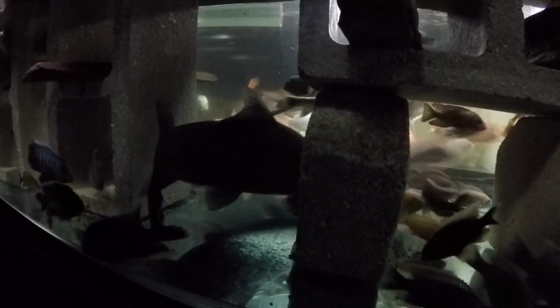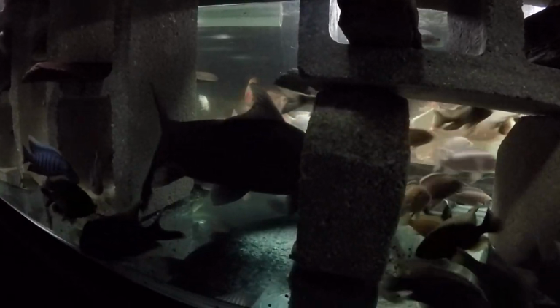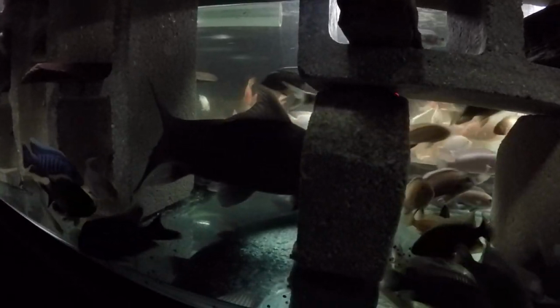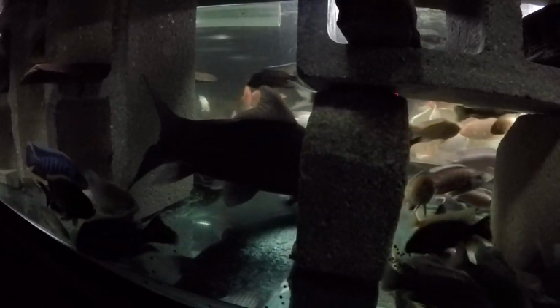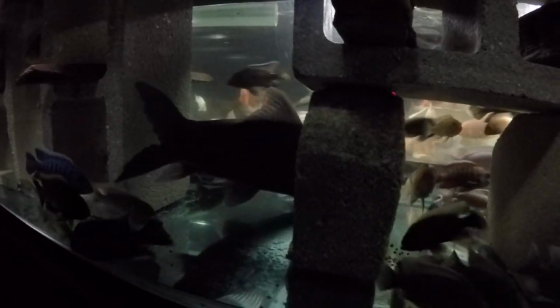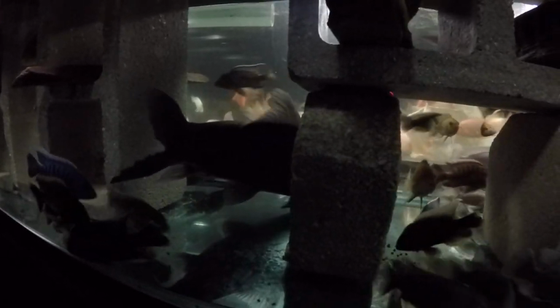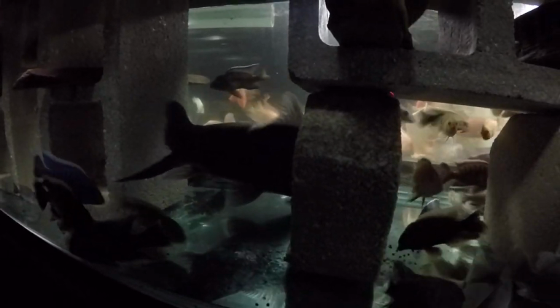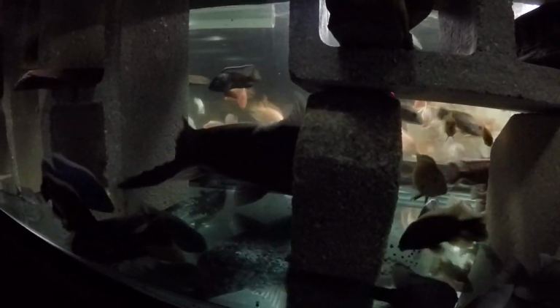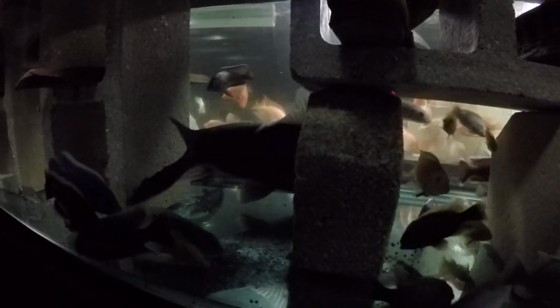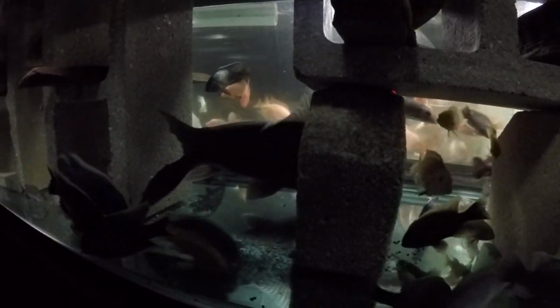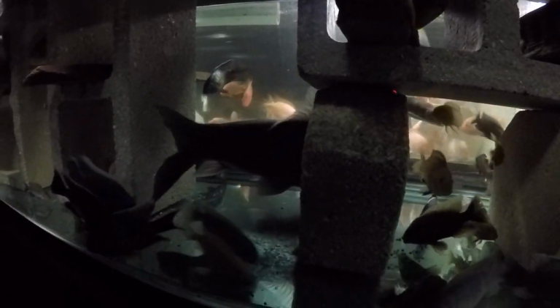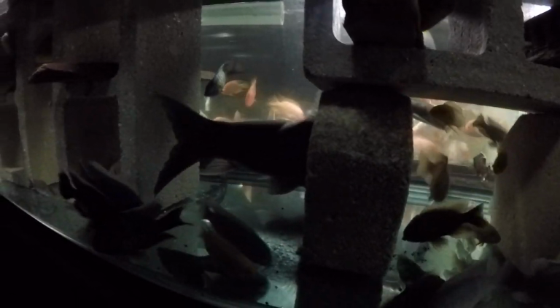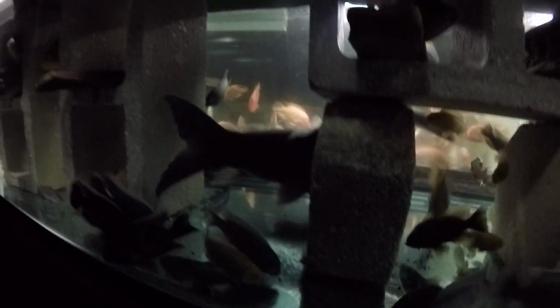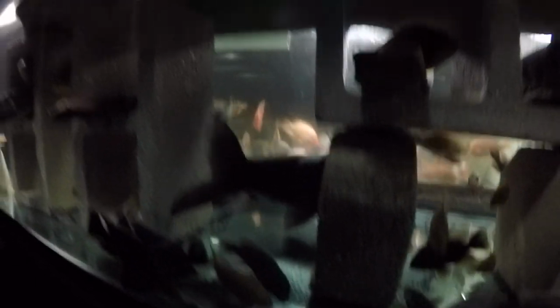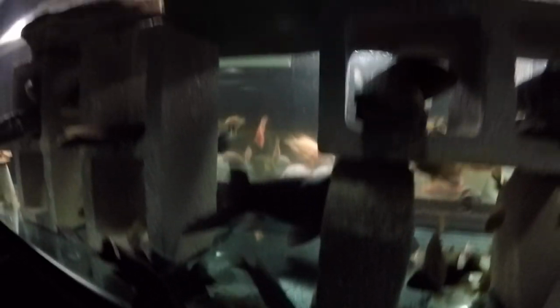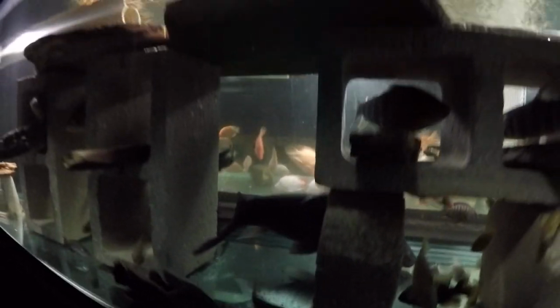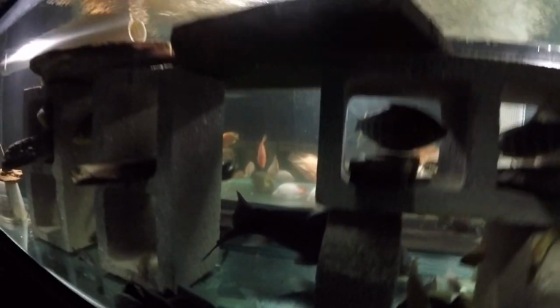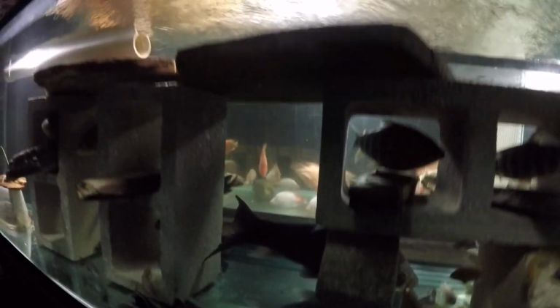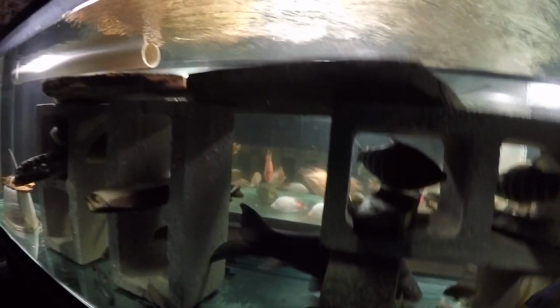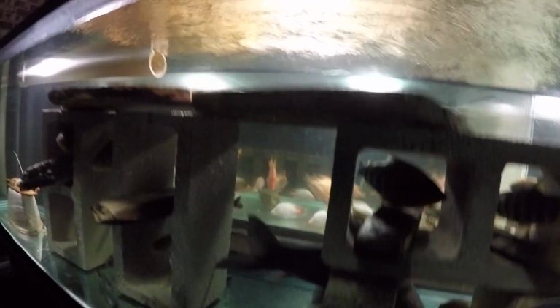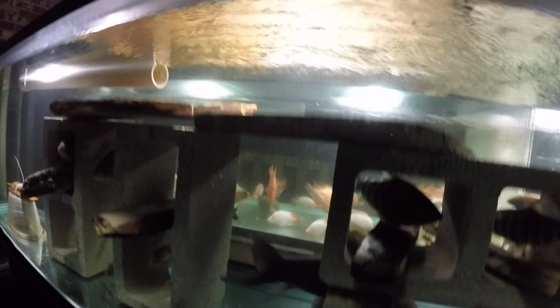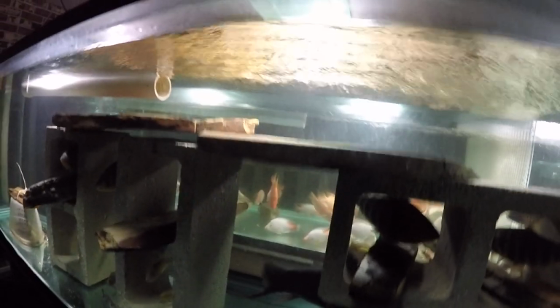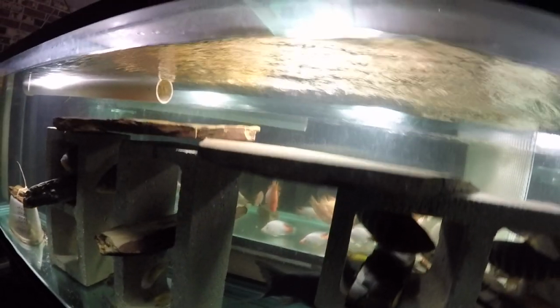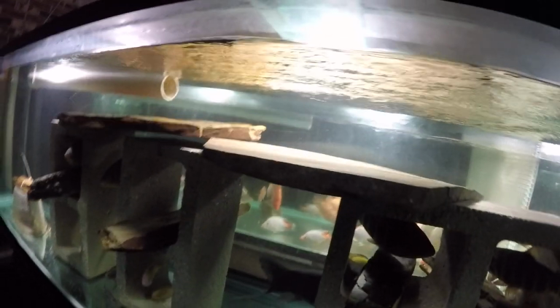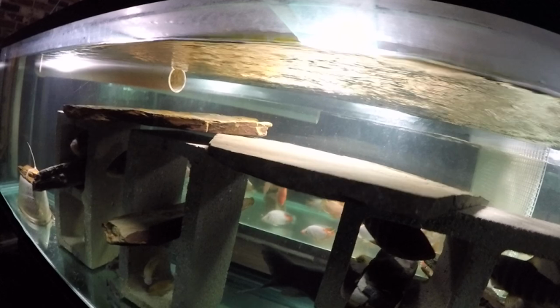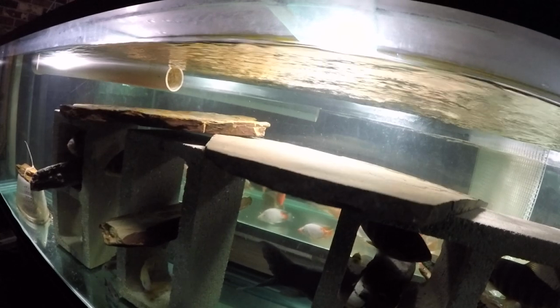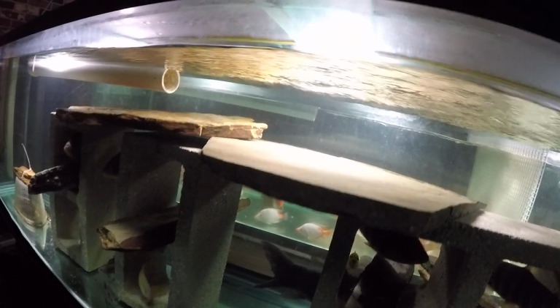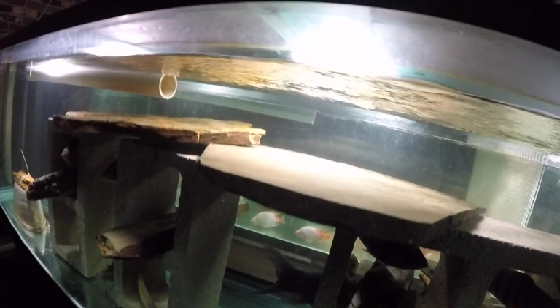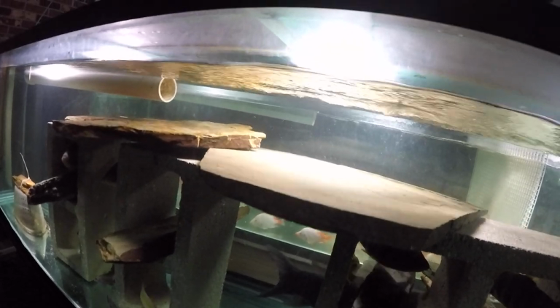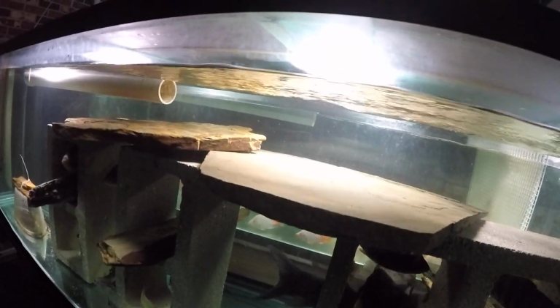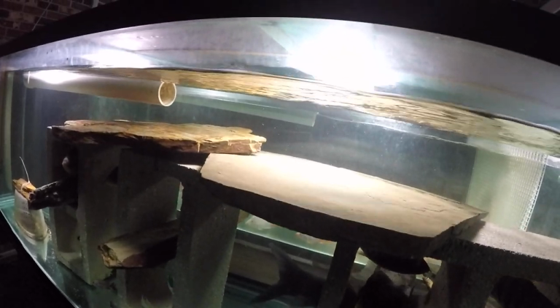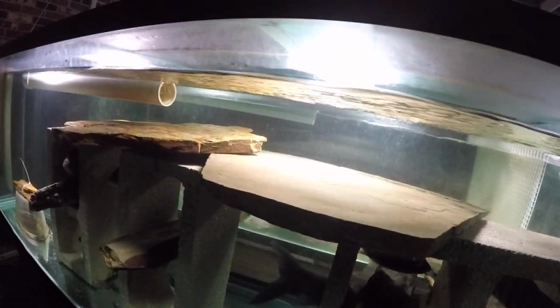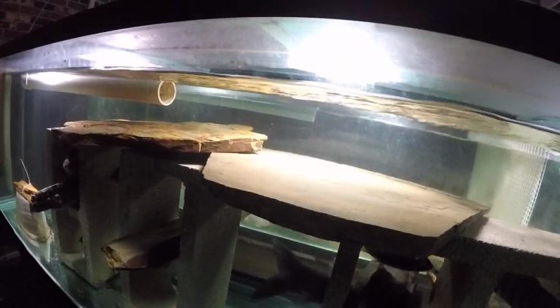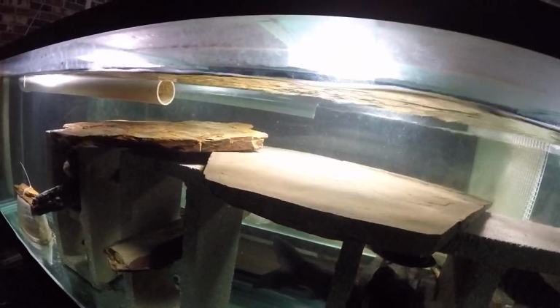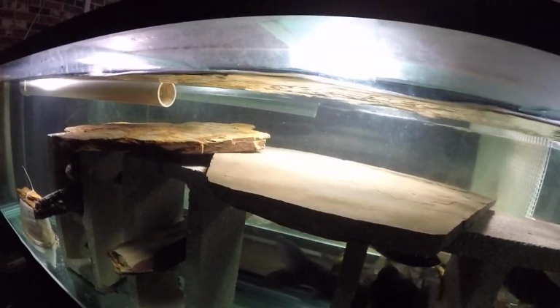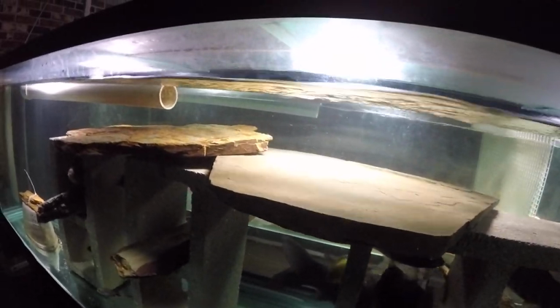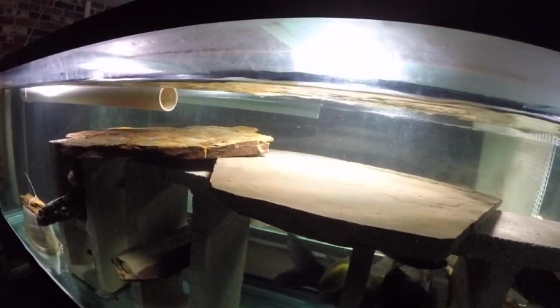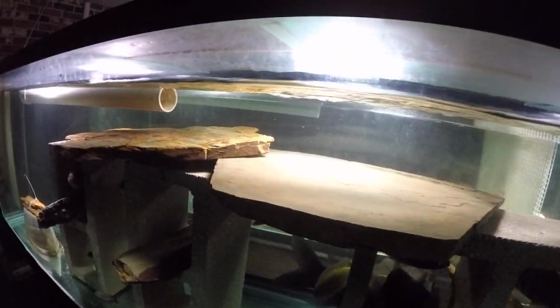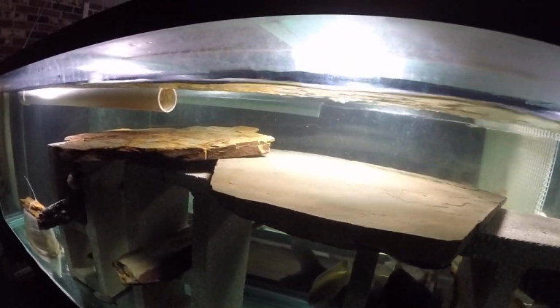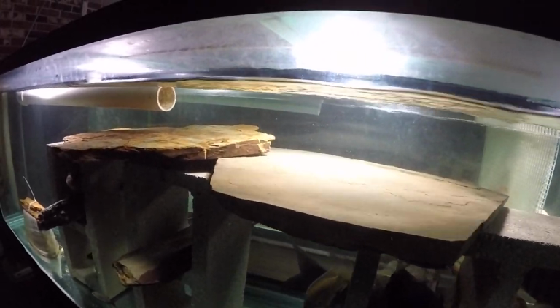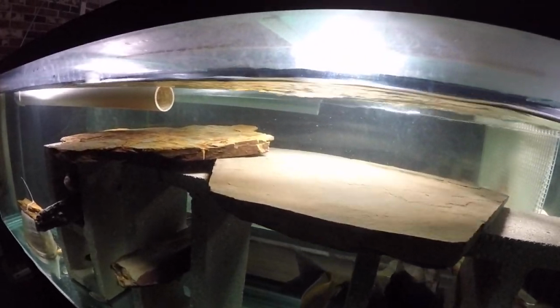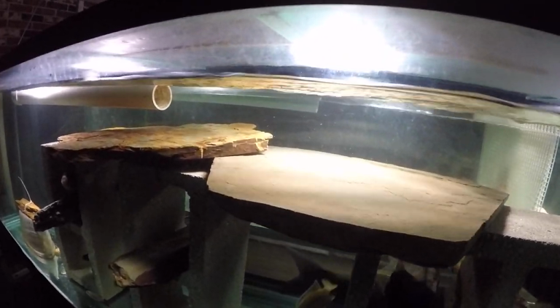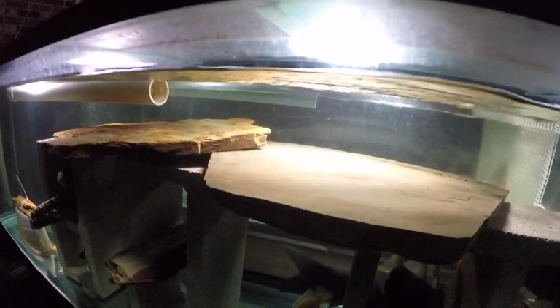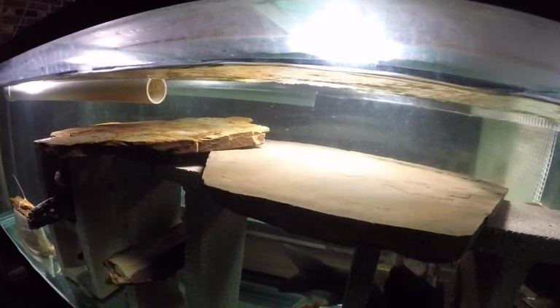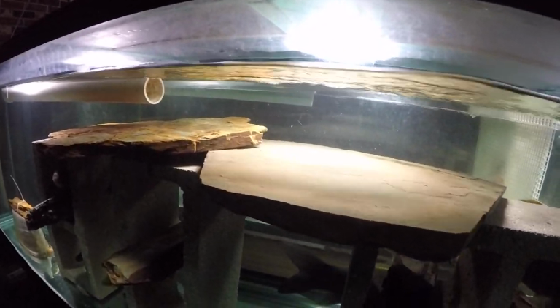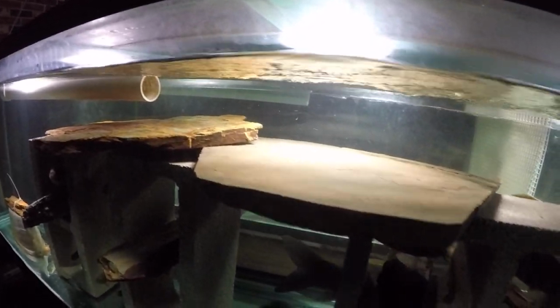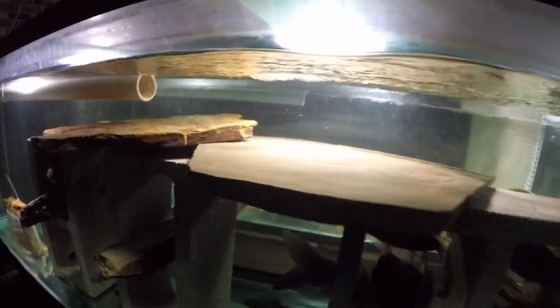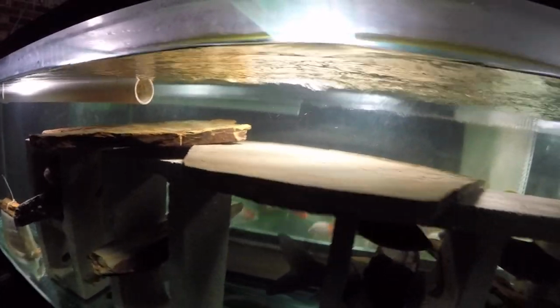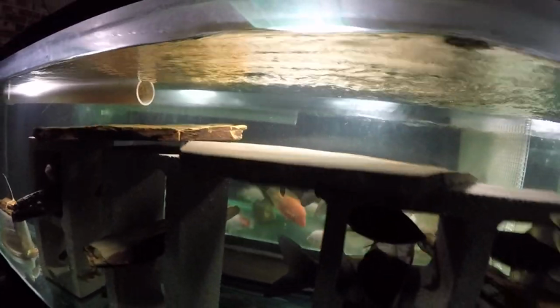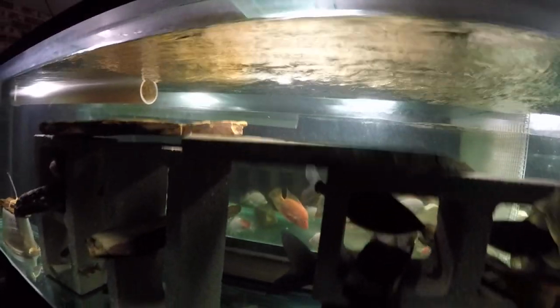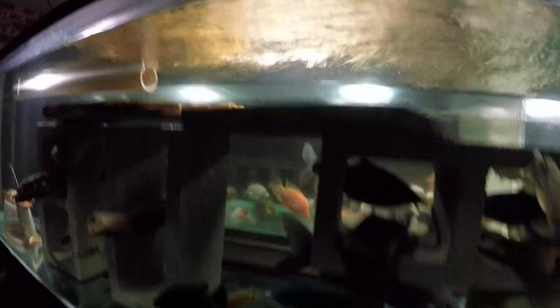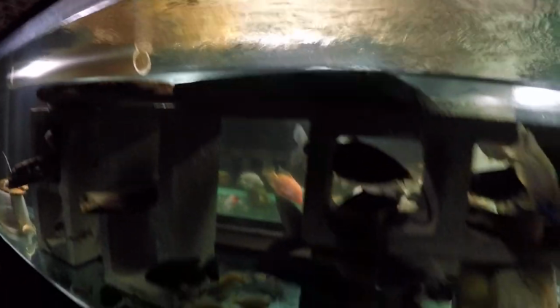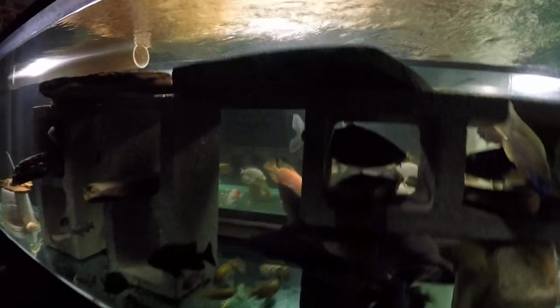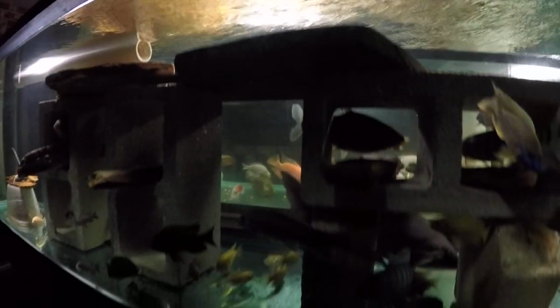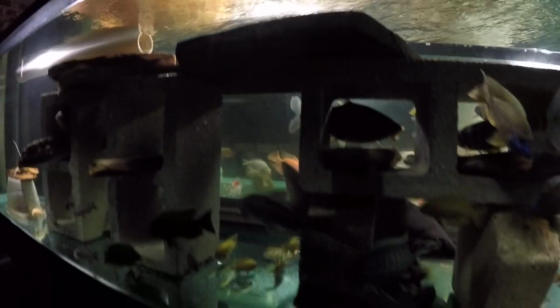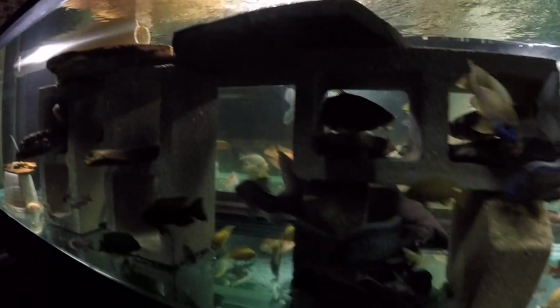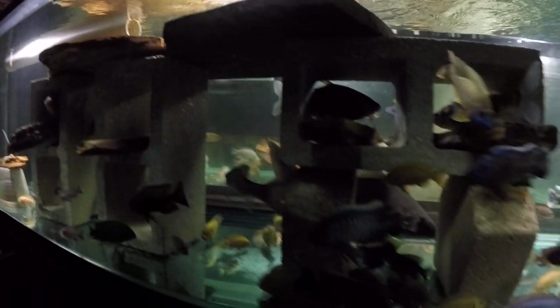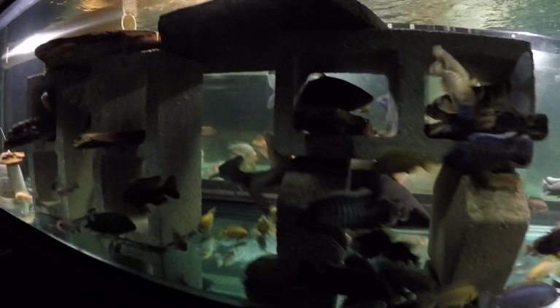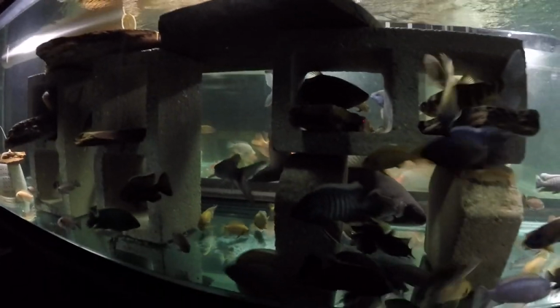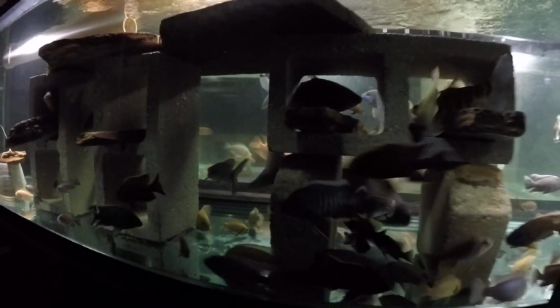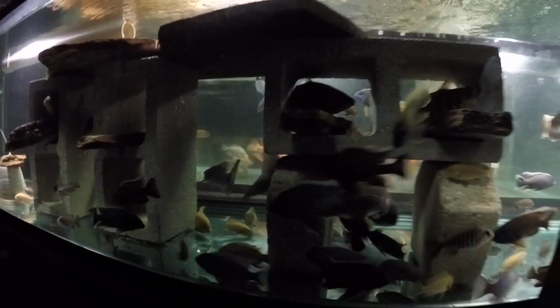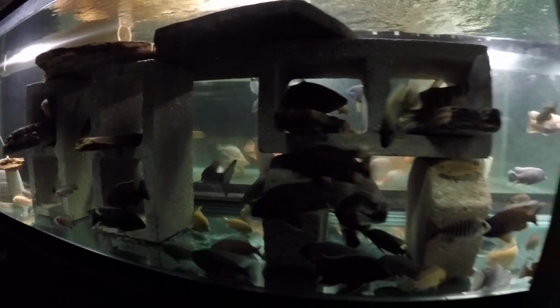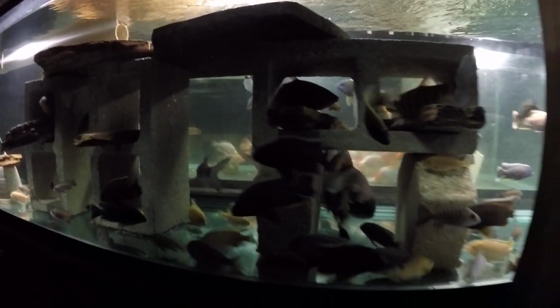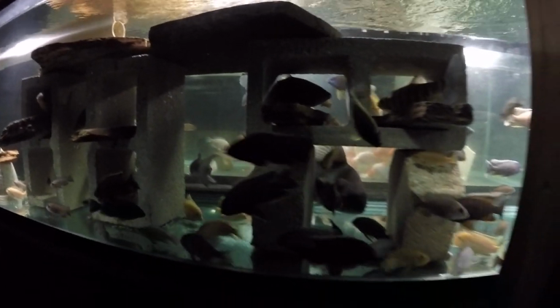It's kind of dark in here because of those stone slate pieces on the top.